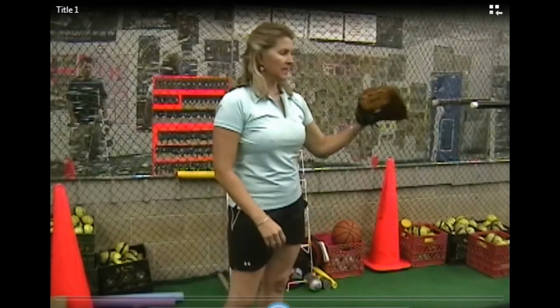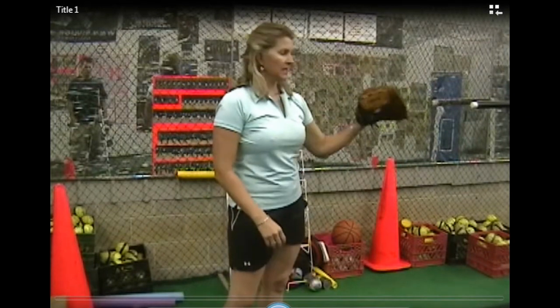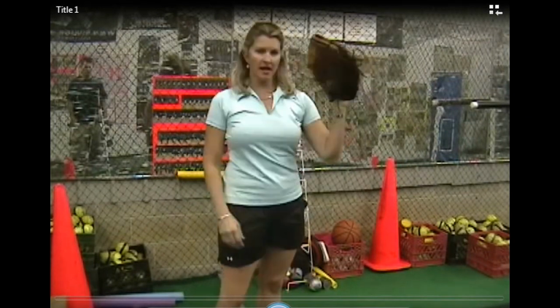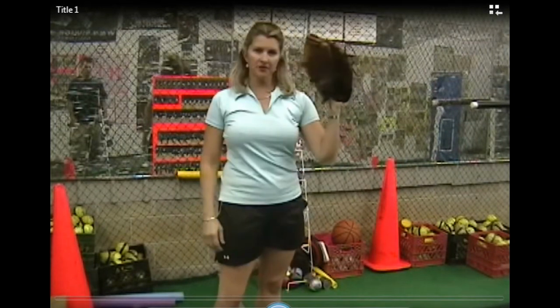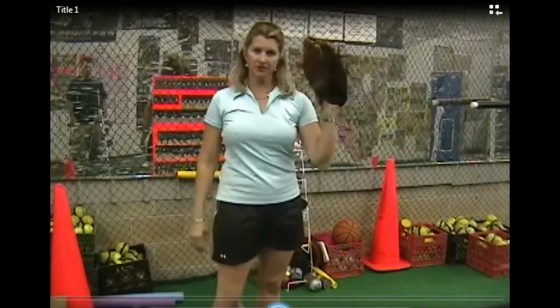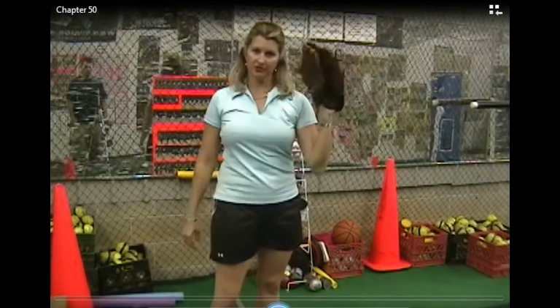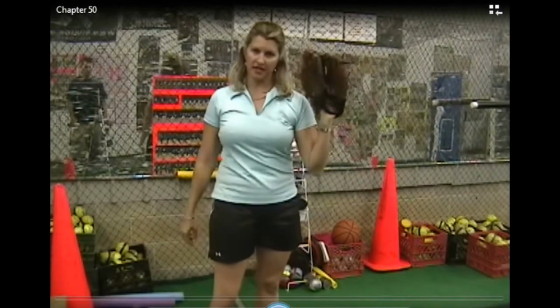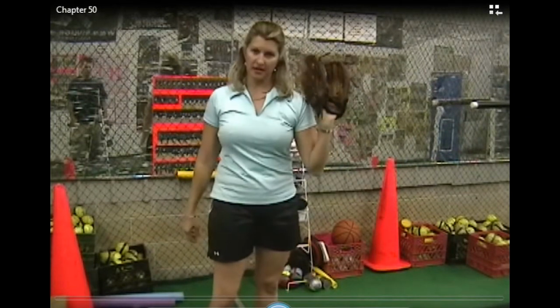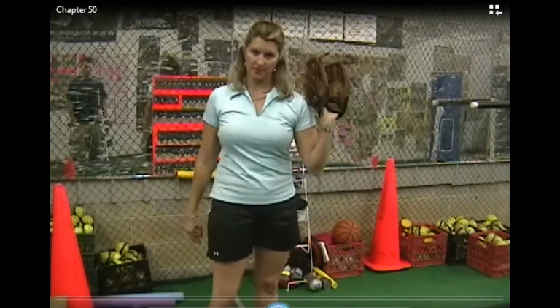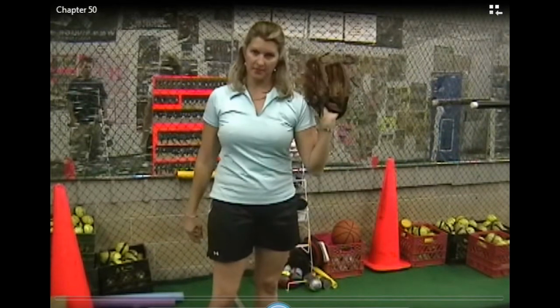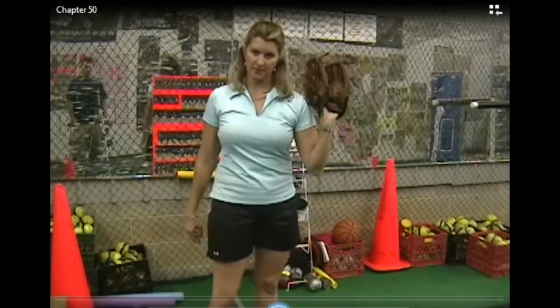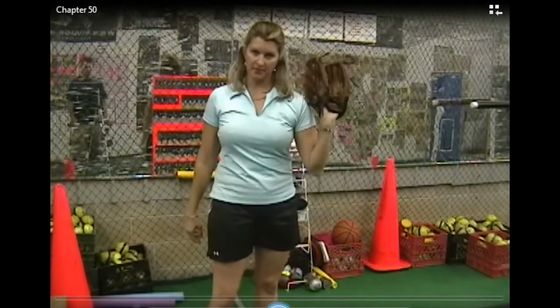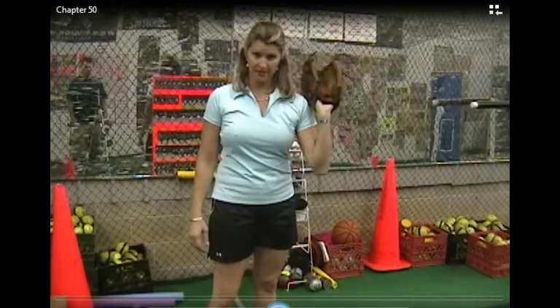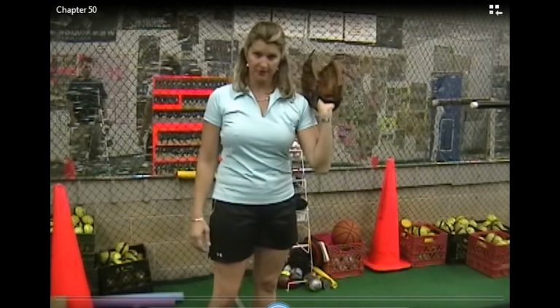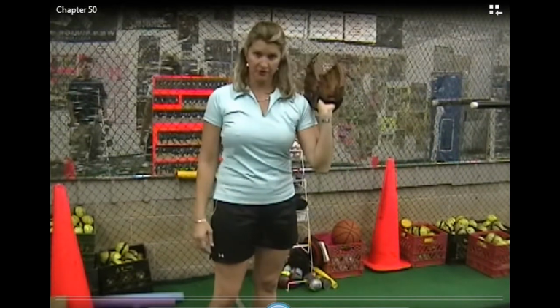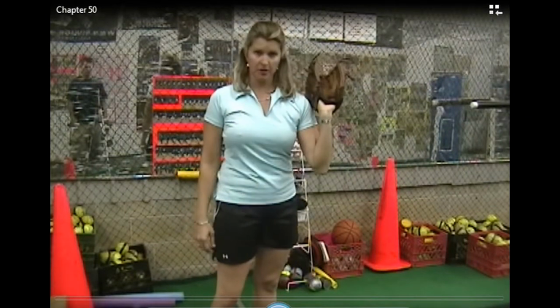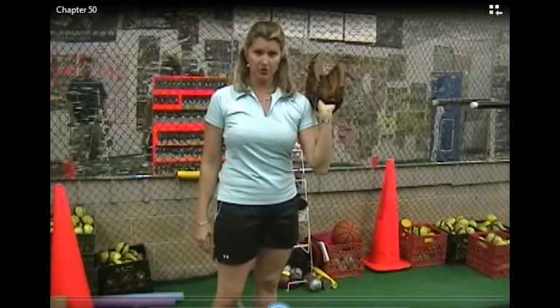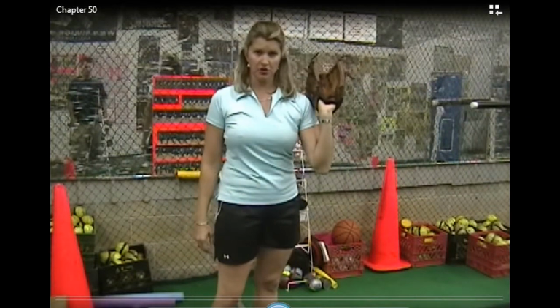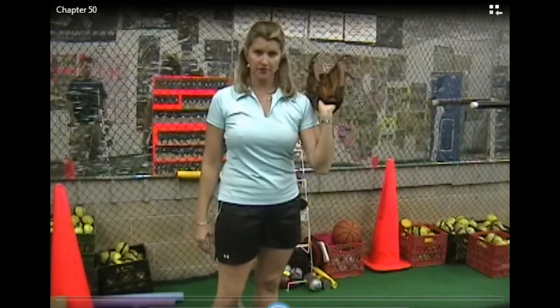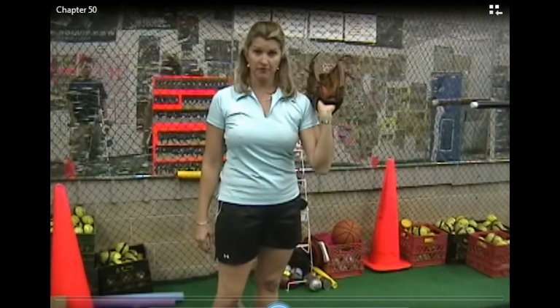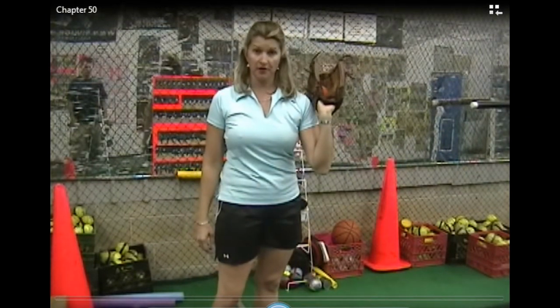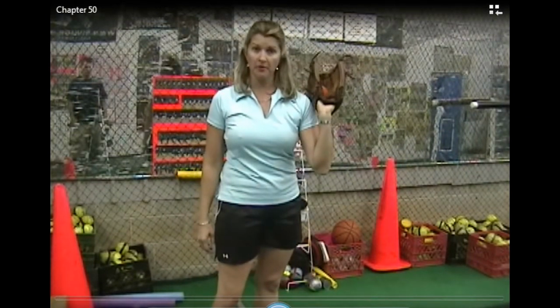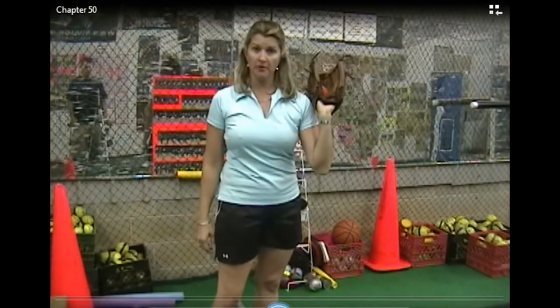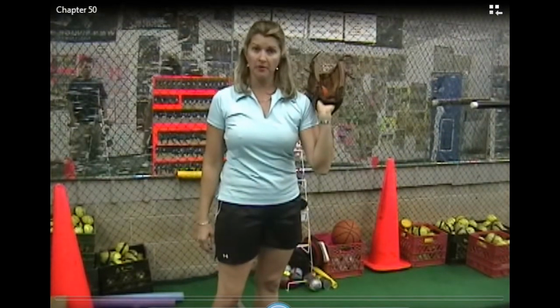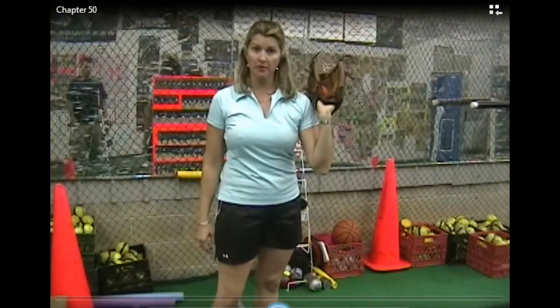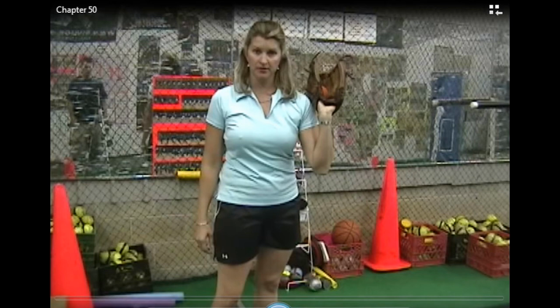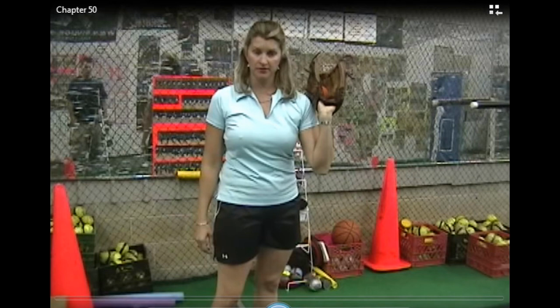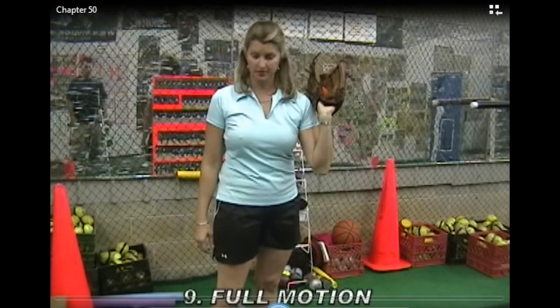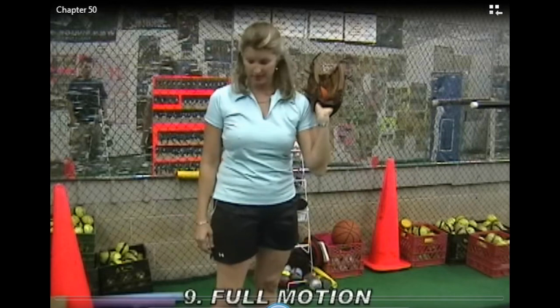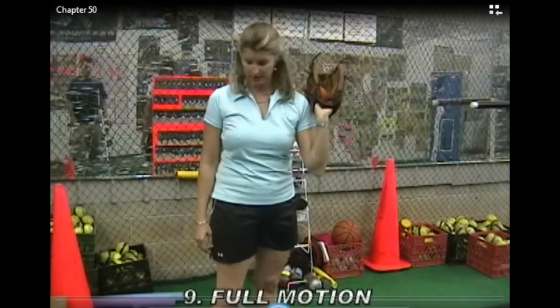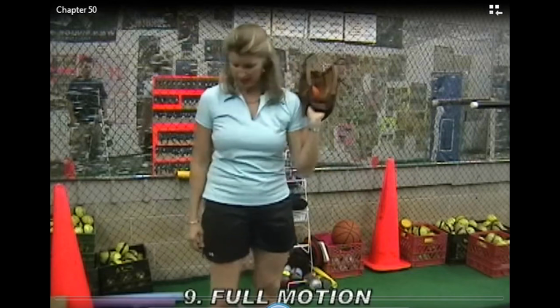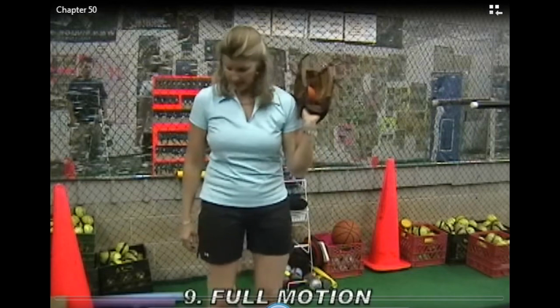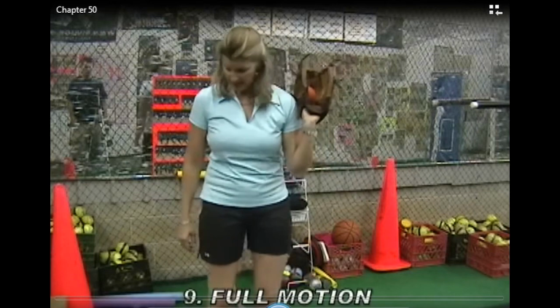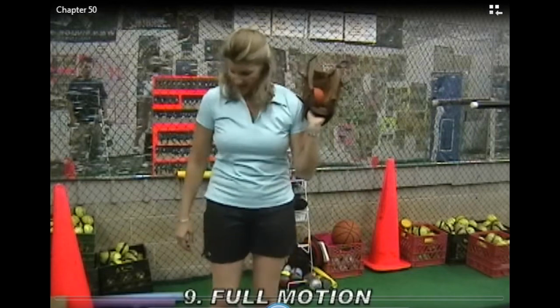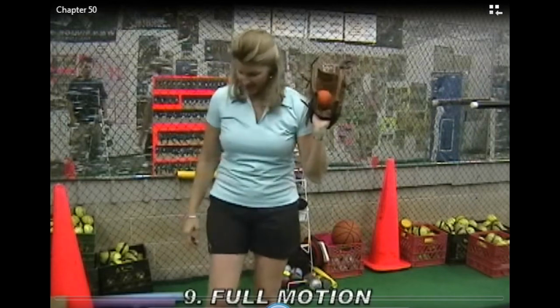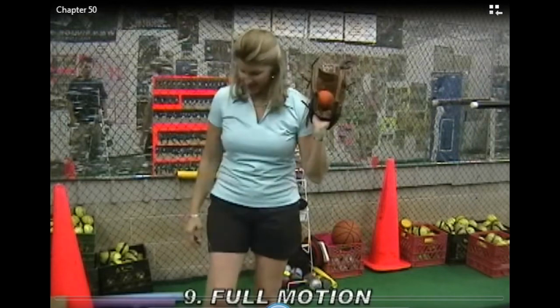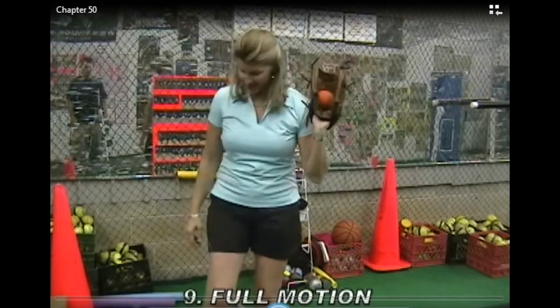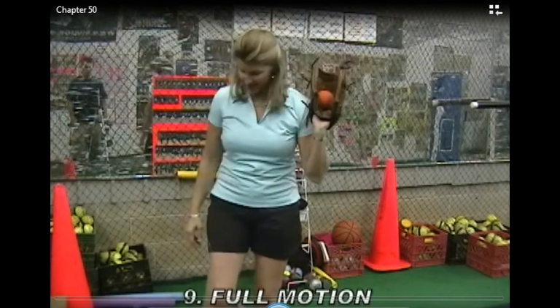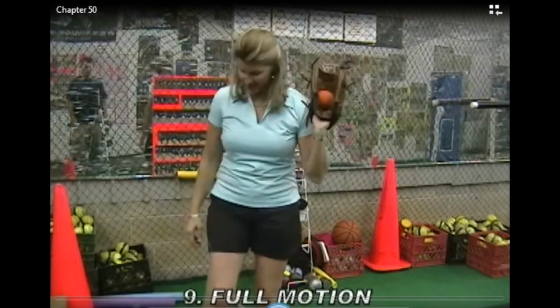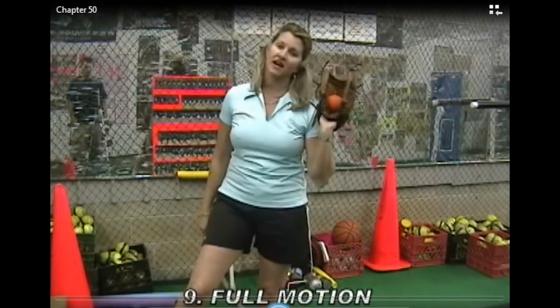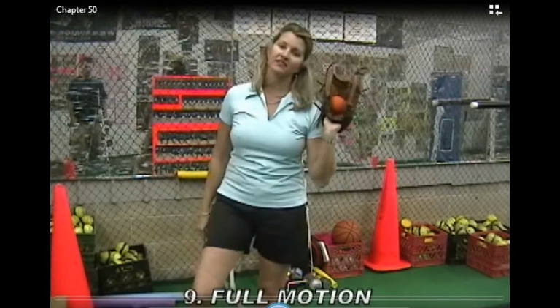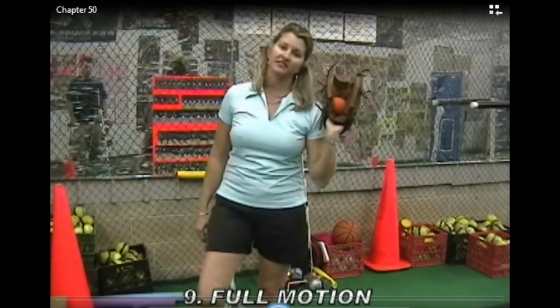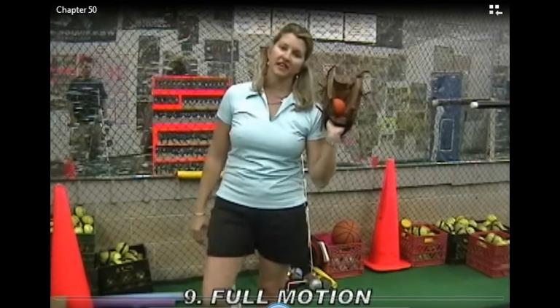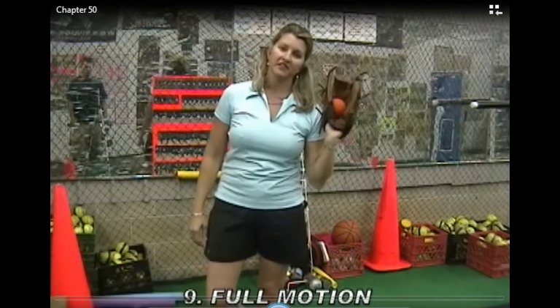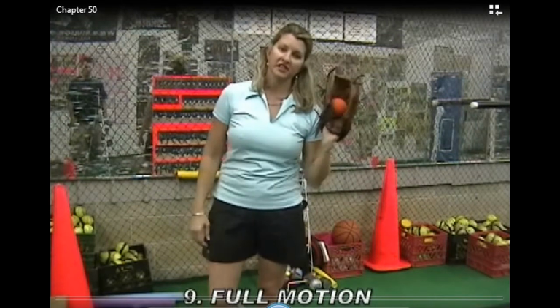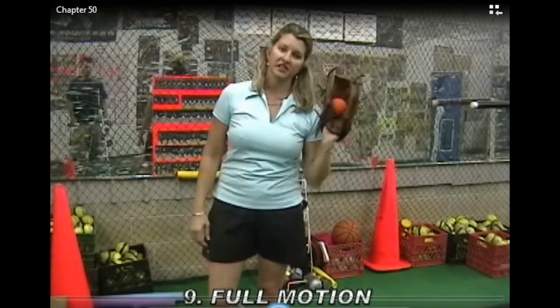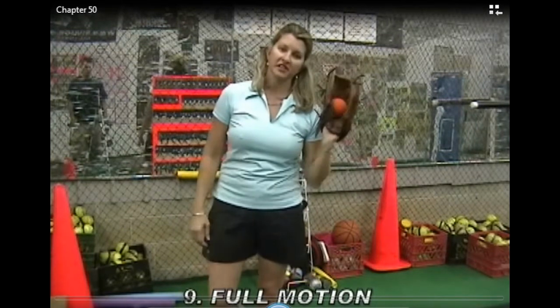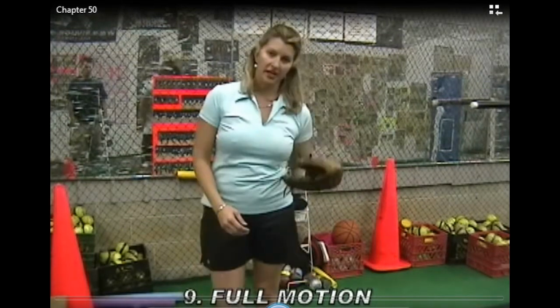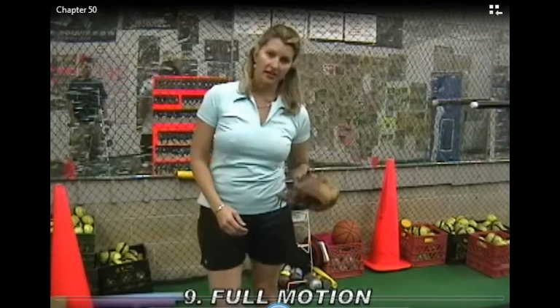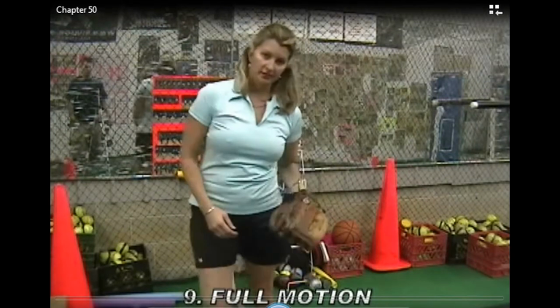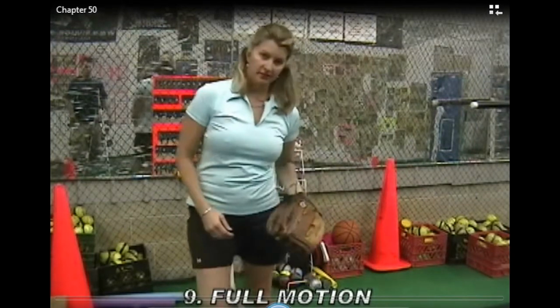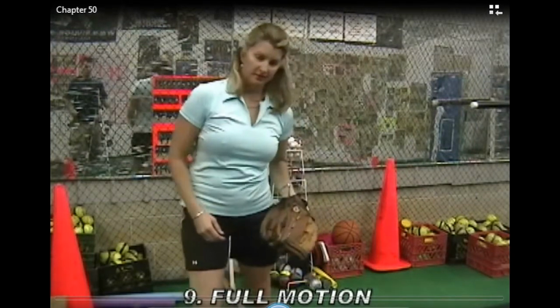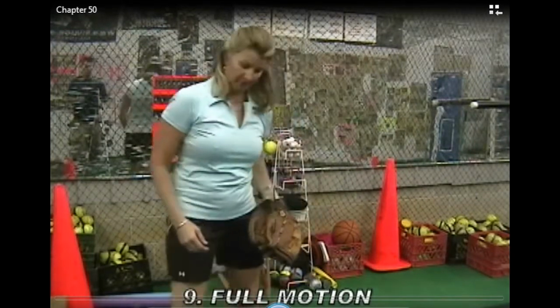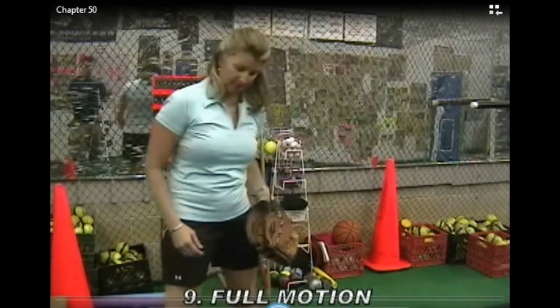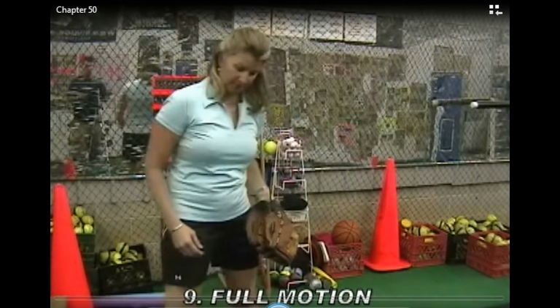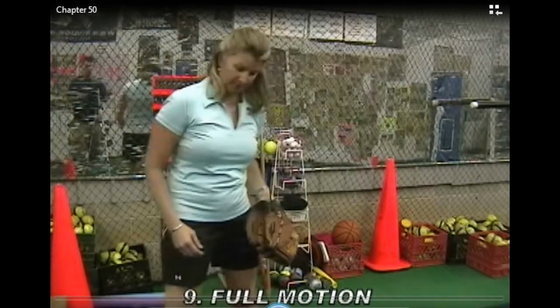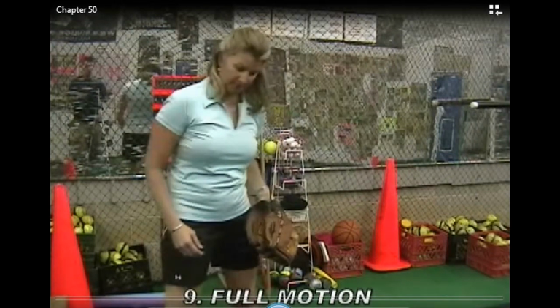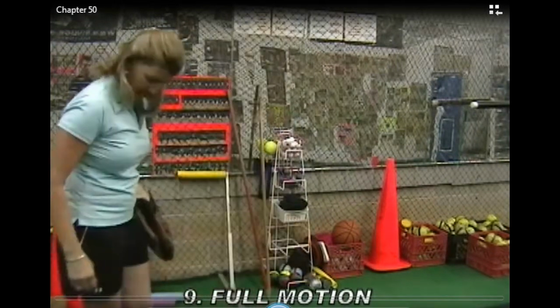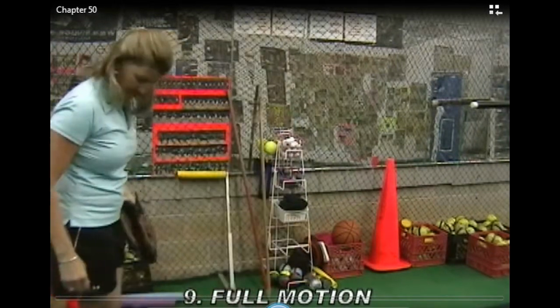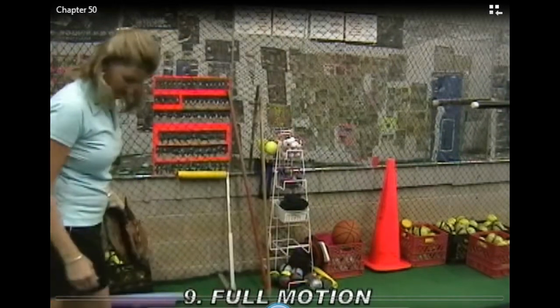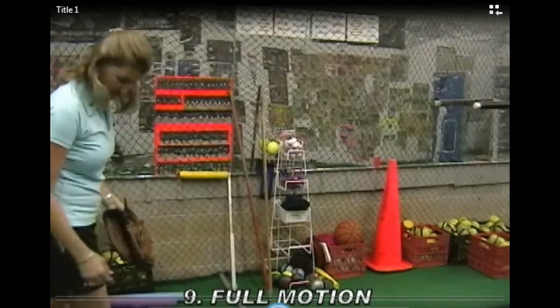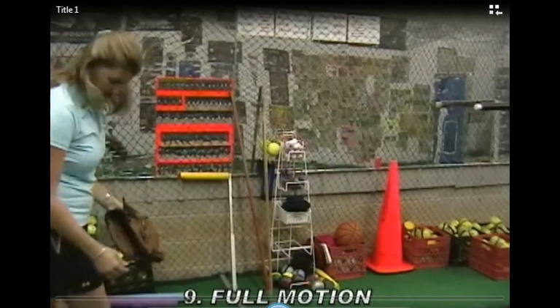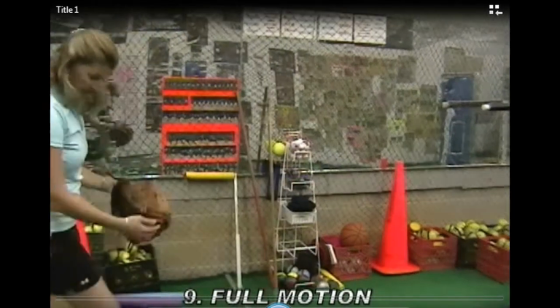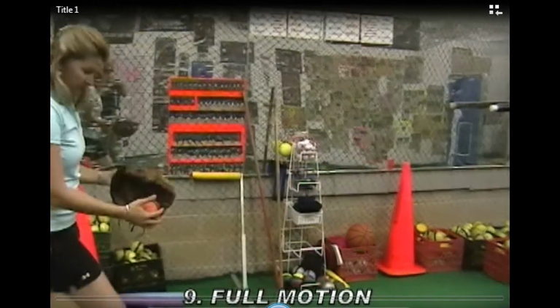And the final step is full motion from the mound, staying at about 70%.